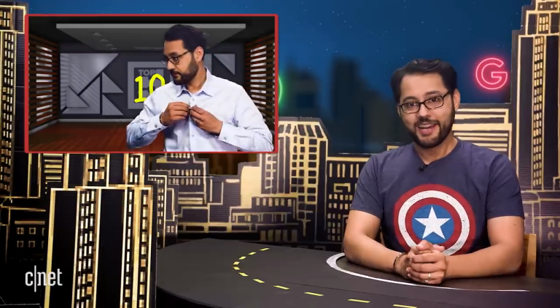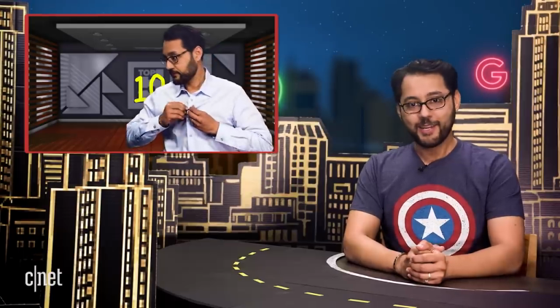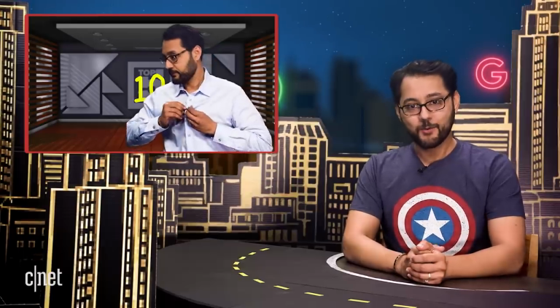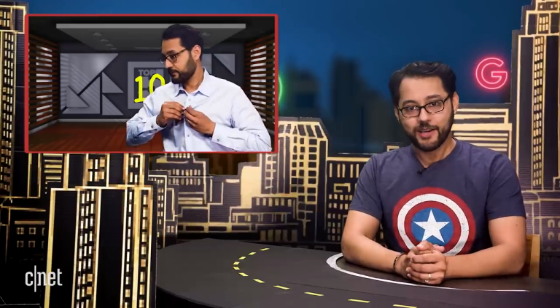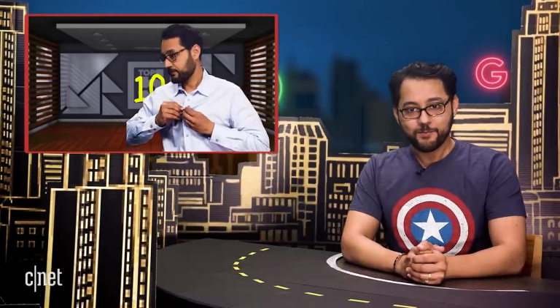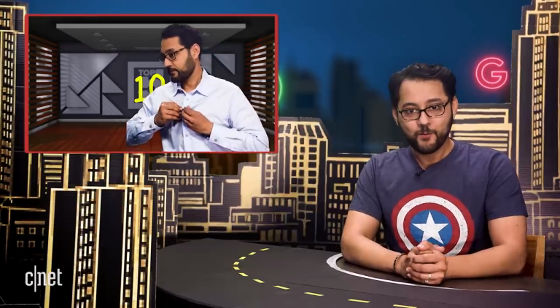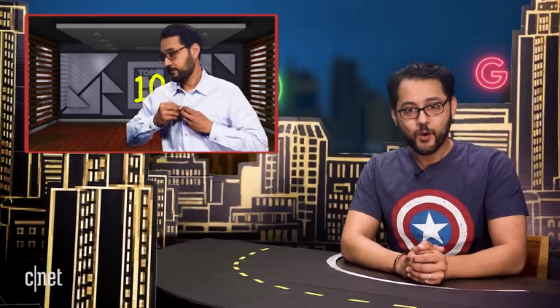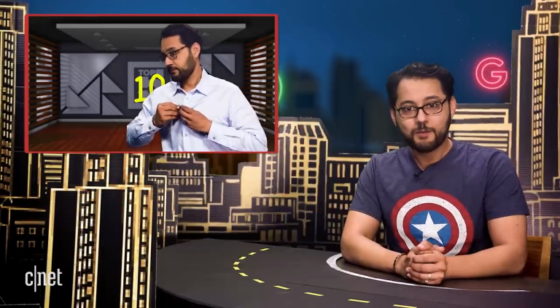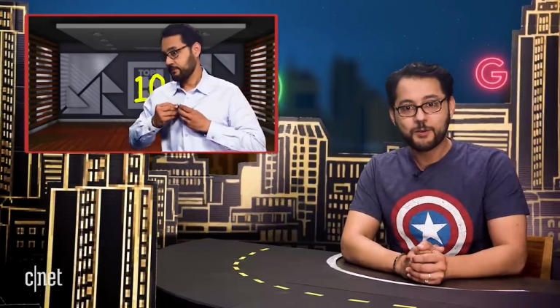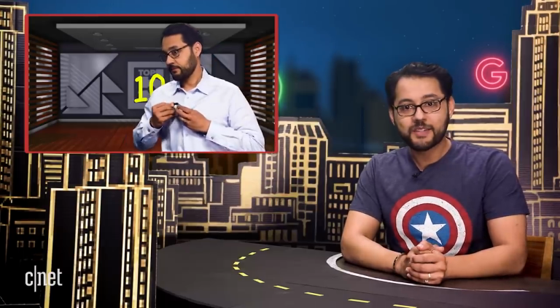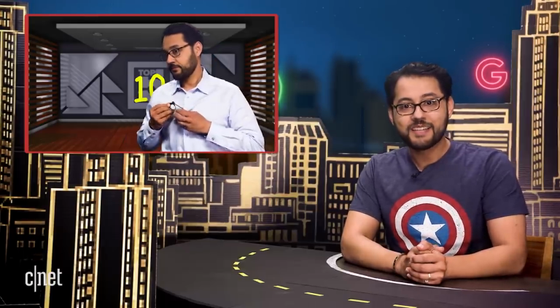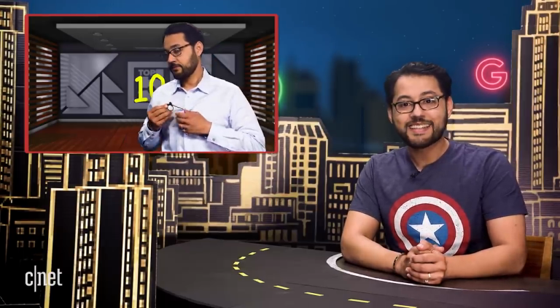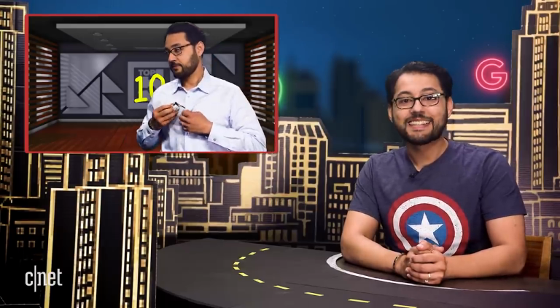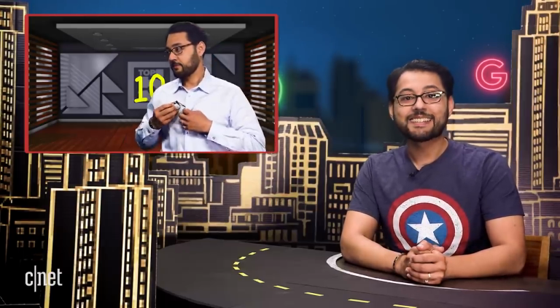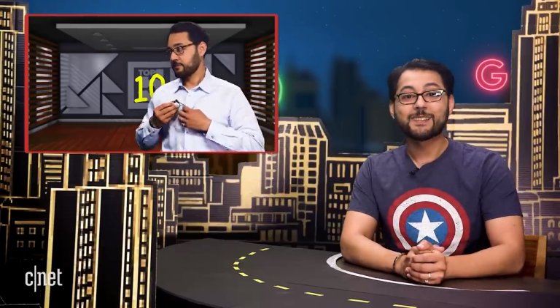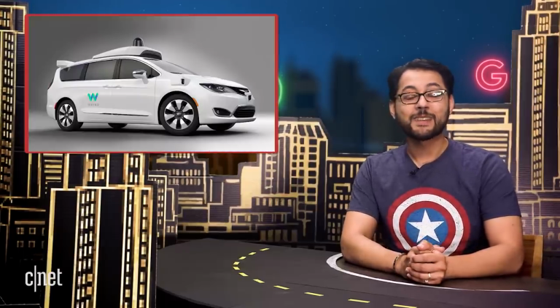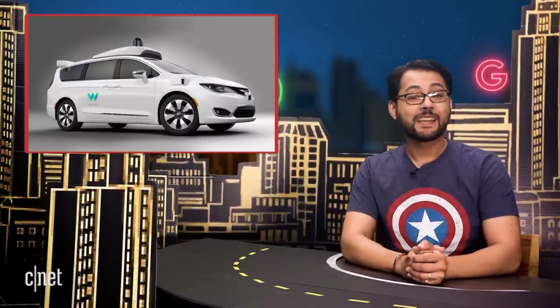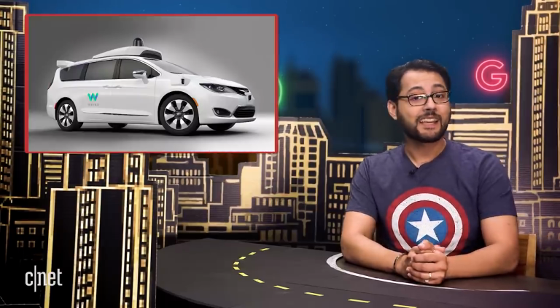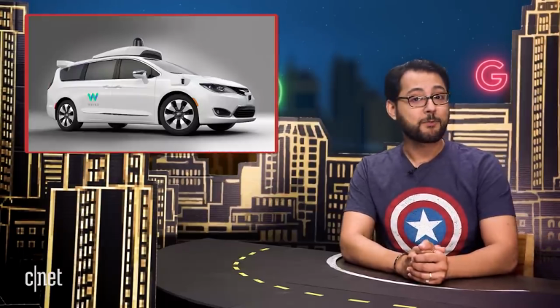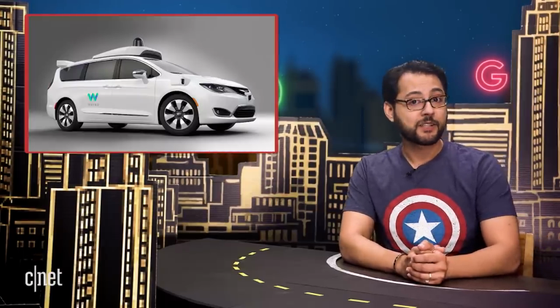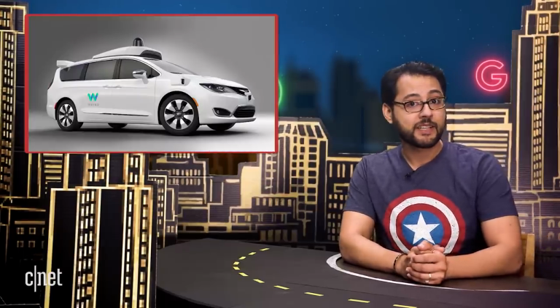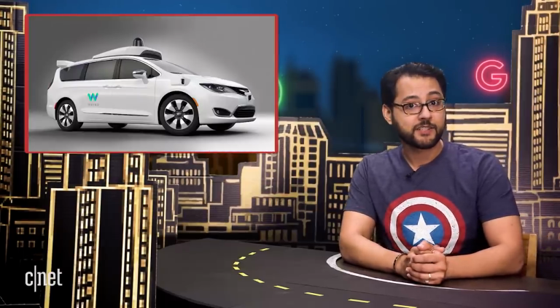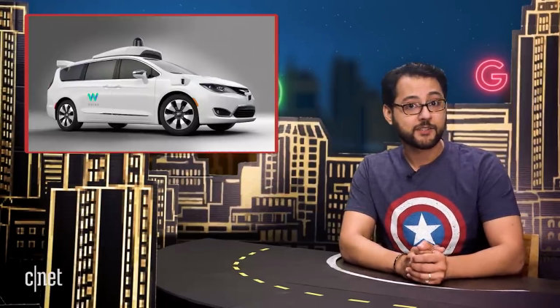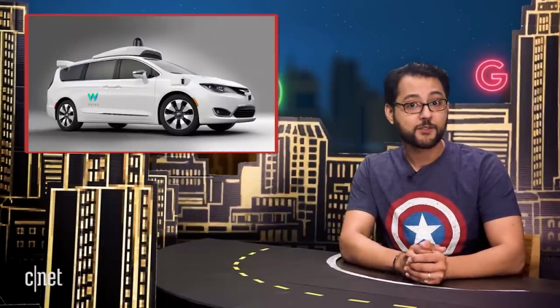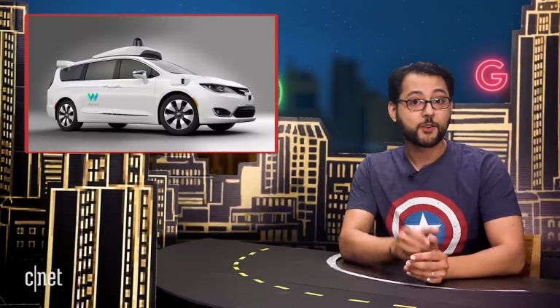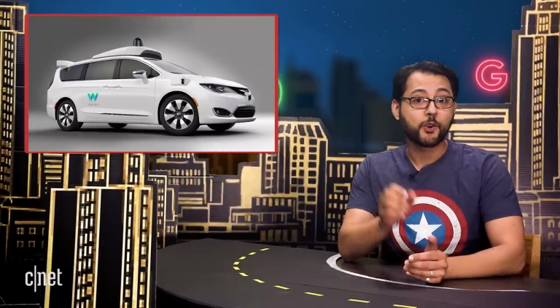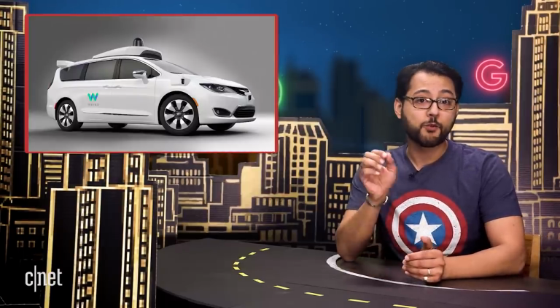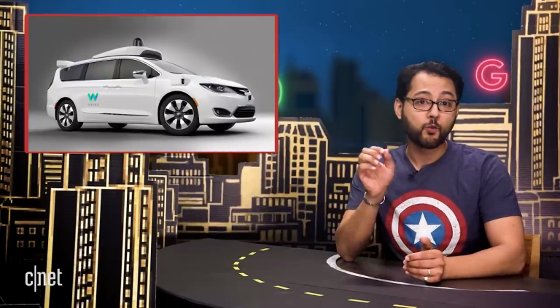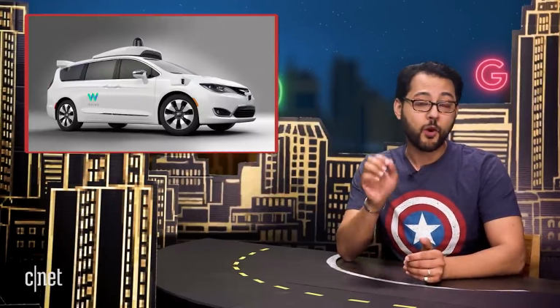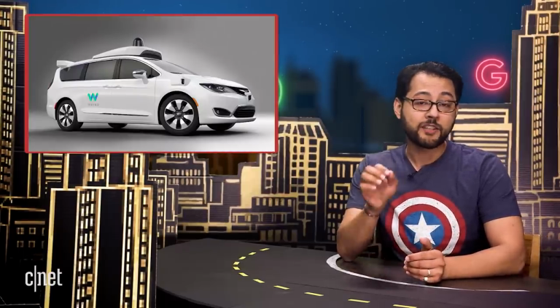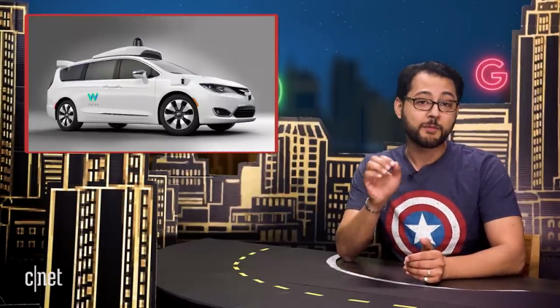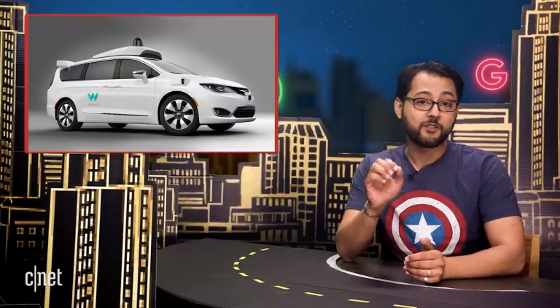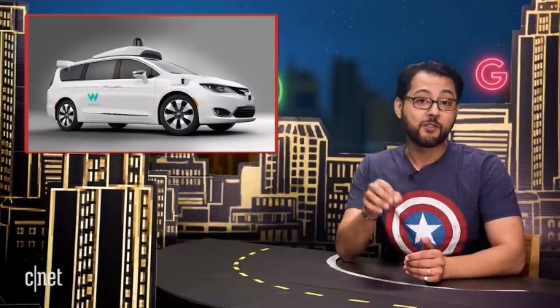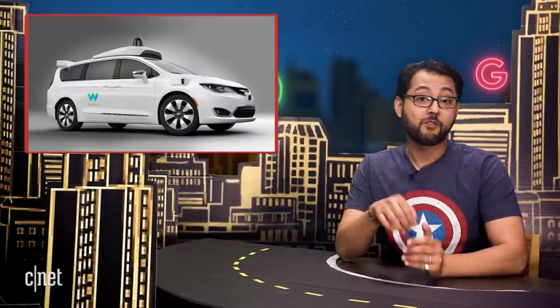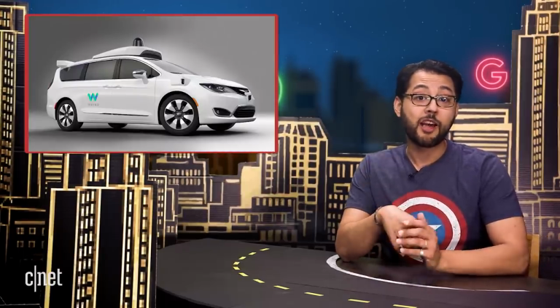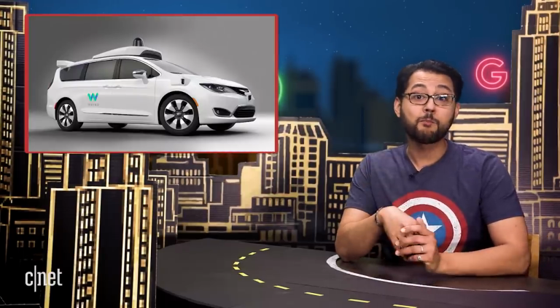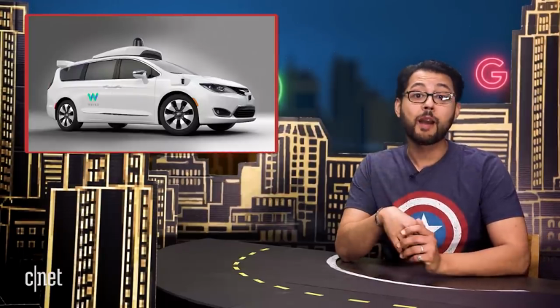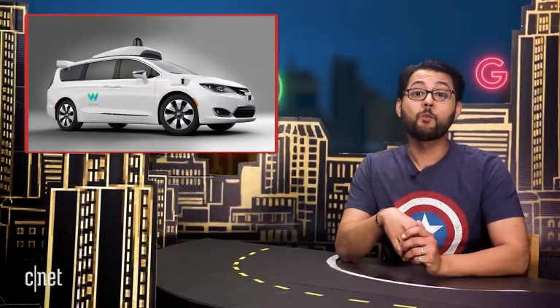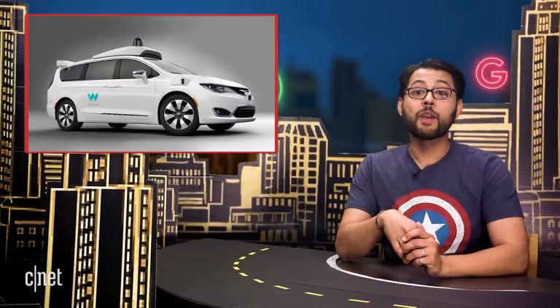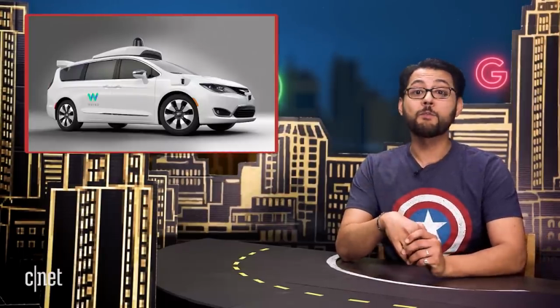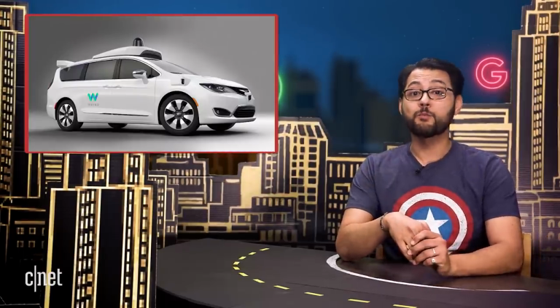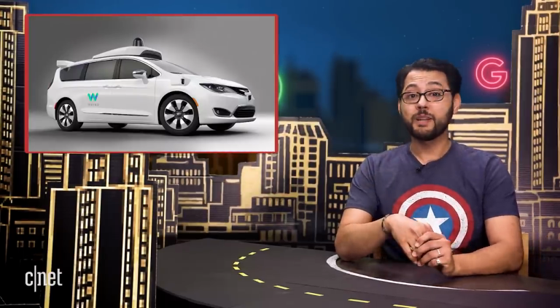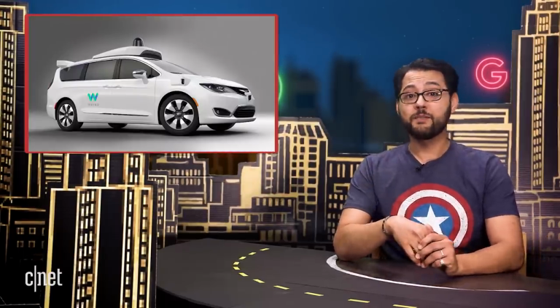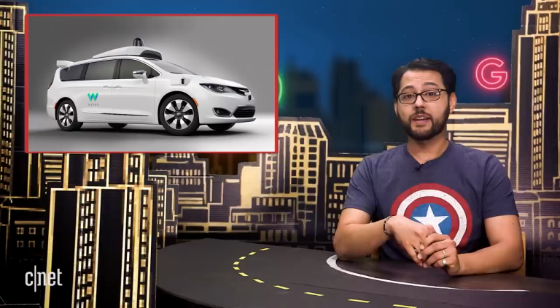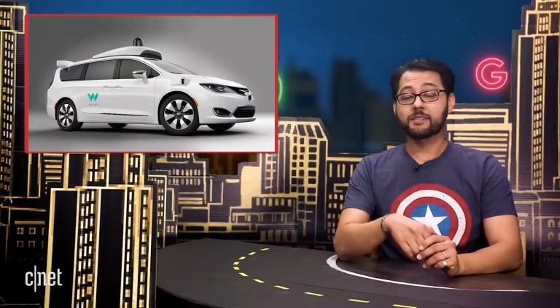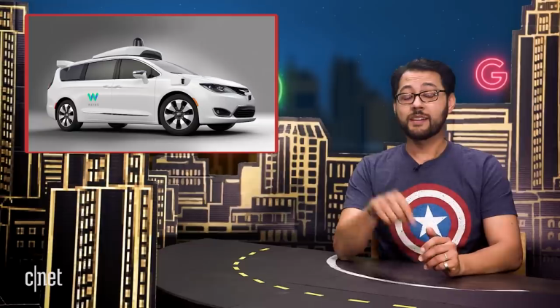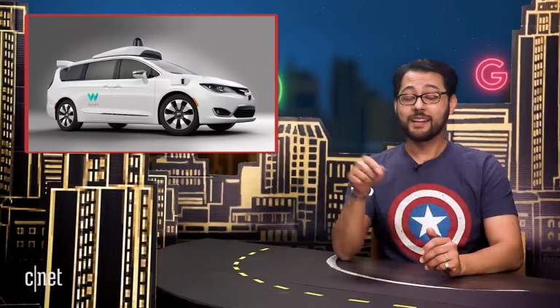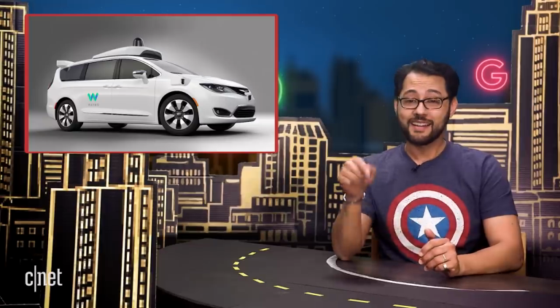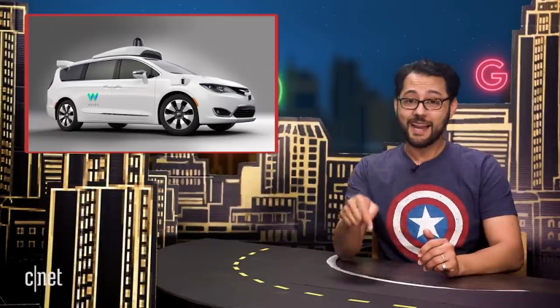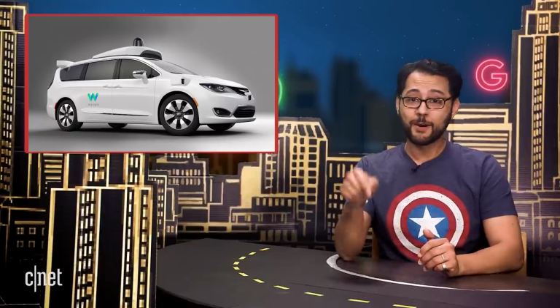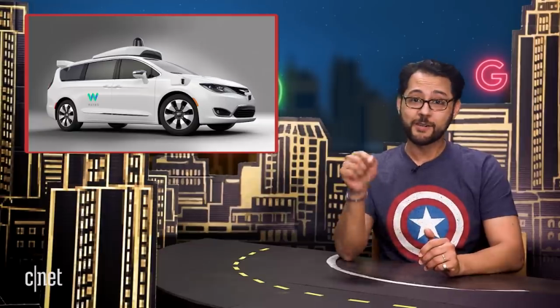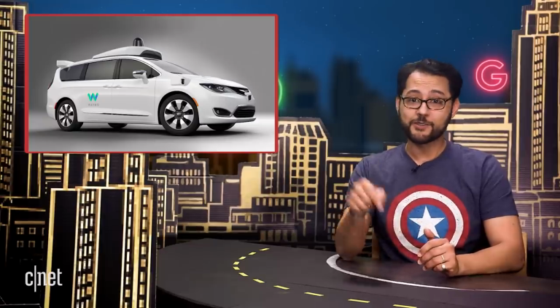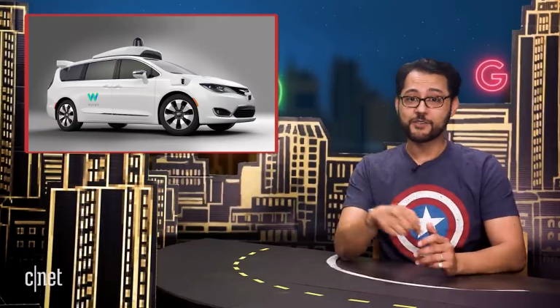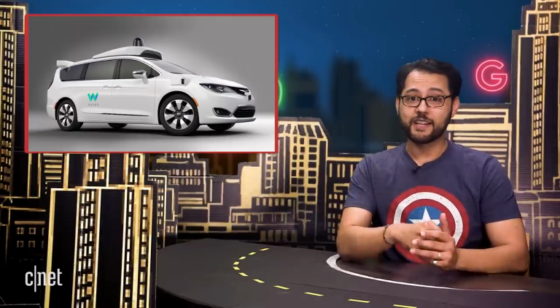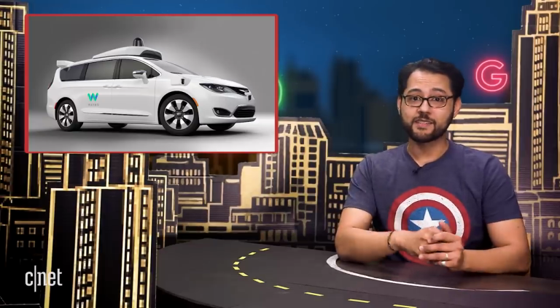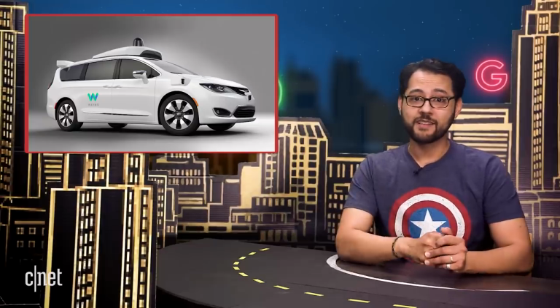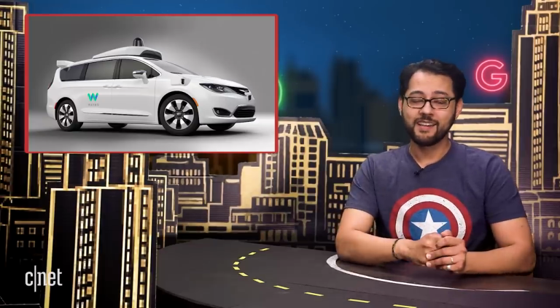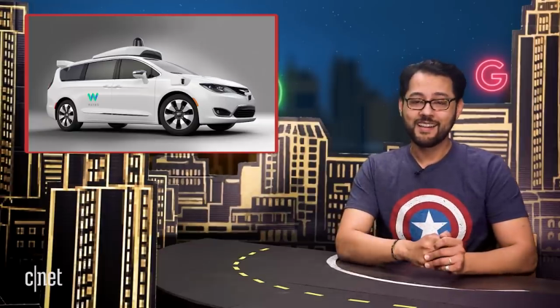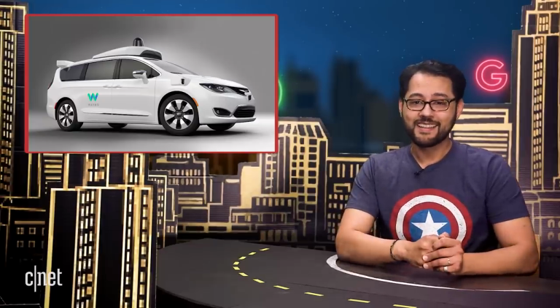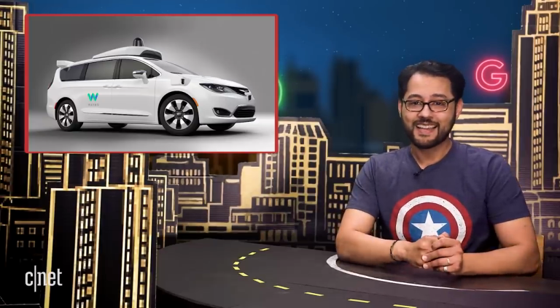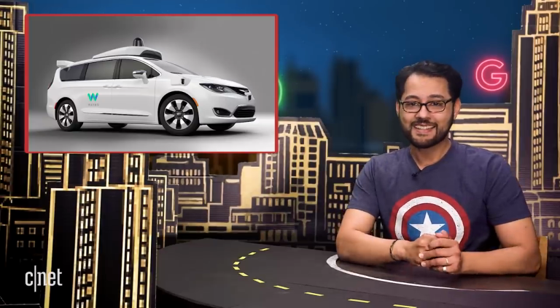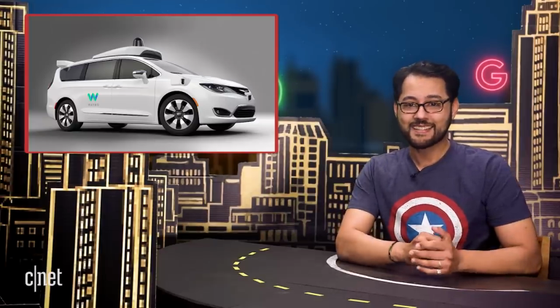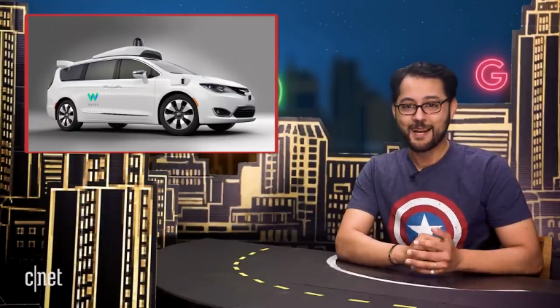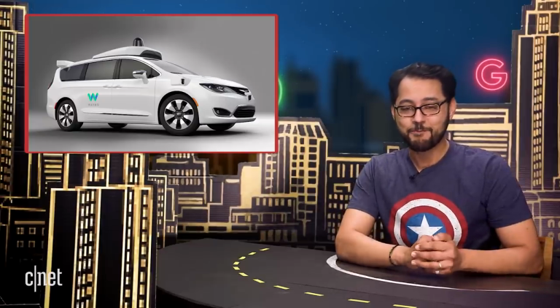Anyway, Waymo says it is still taking applications. So if you want to be driven around by Waymo's minivans, now is your chance.